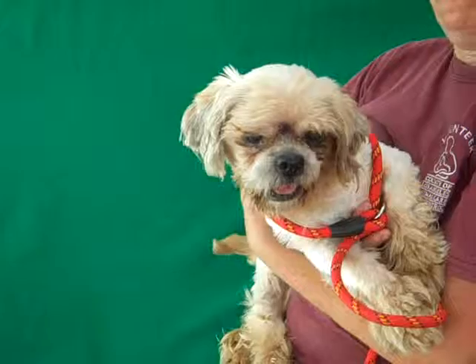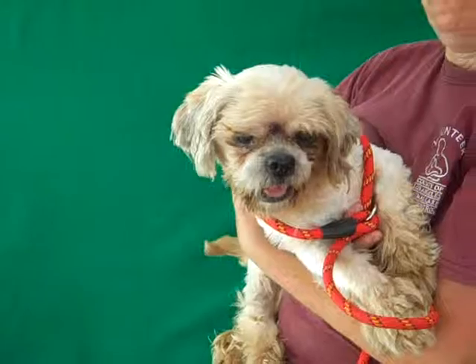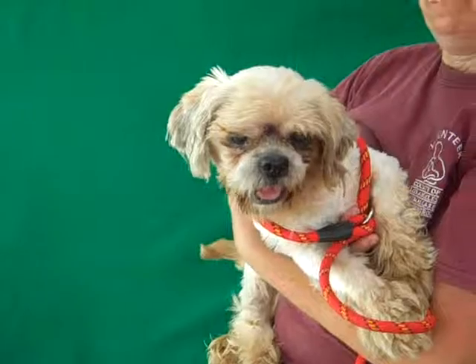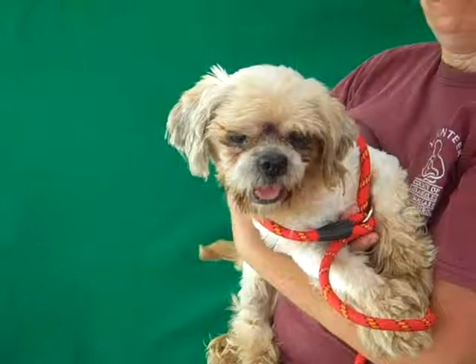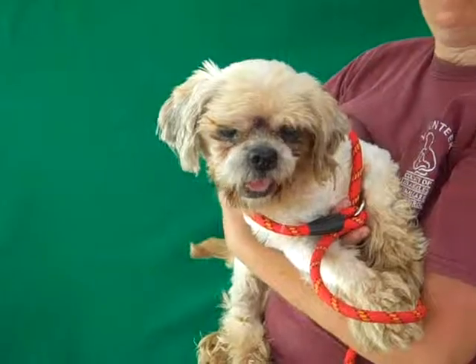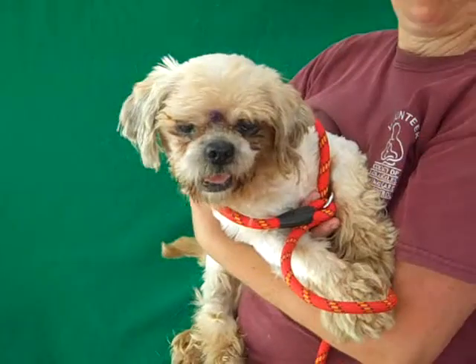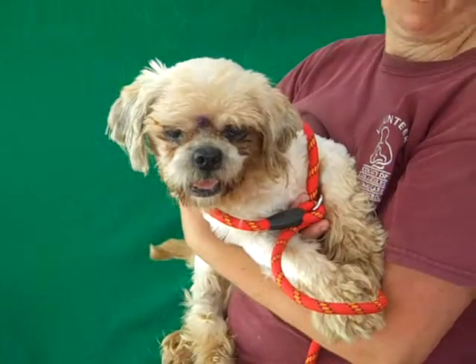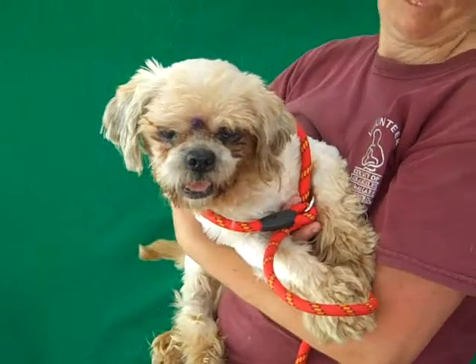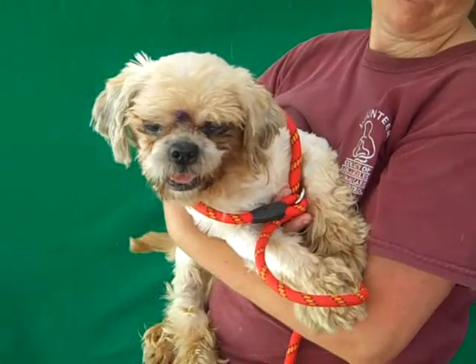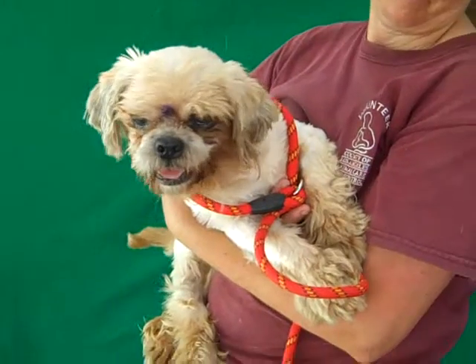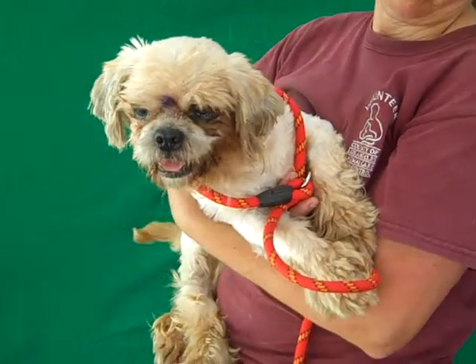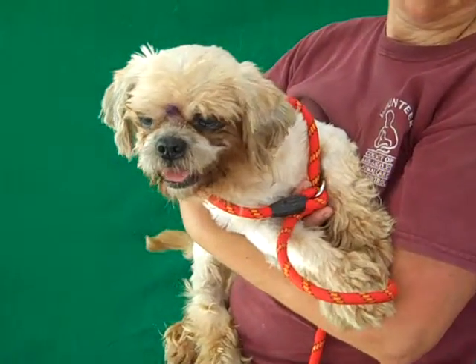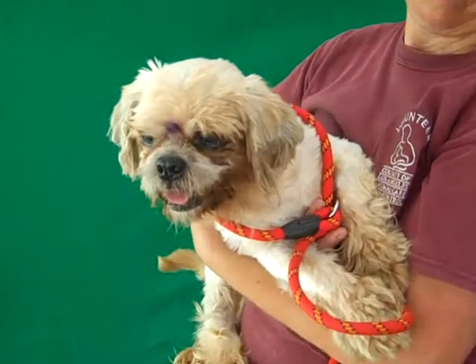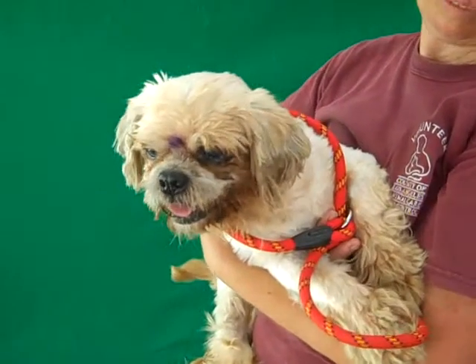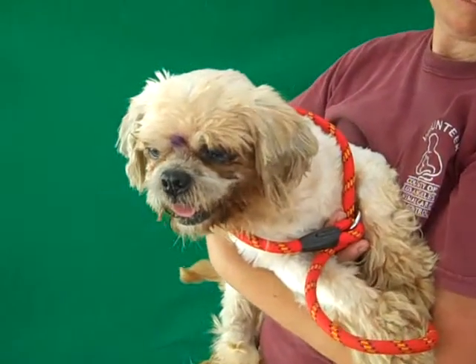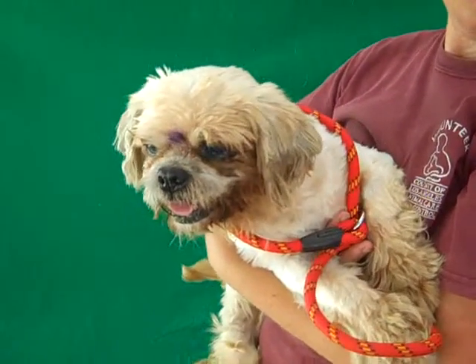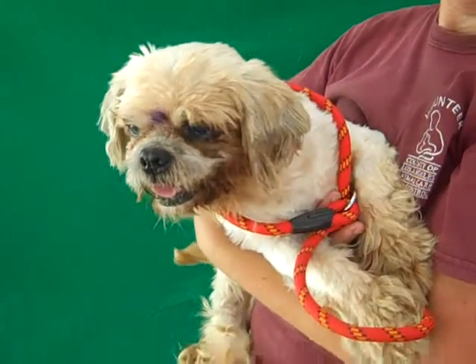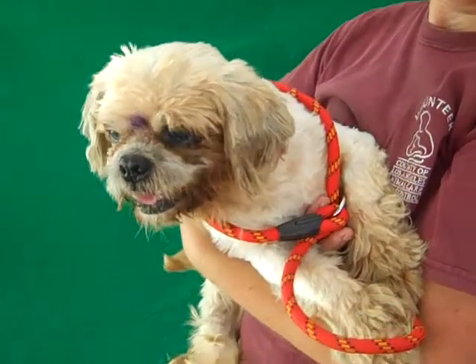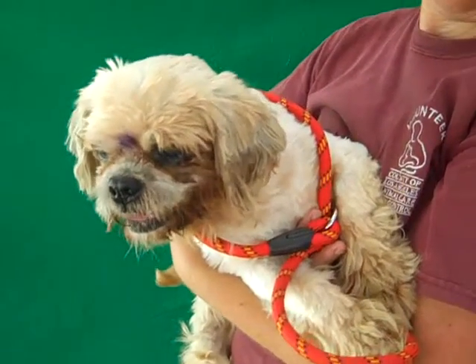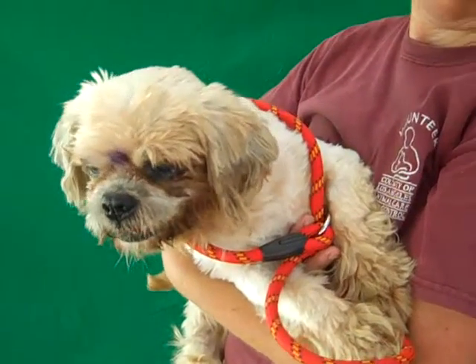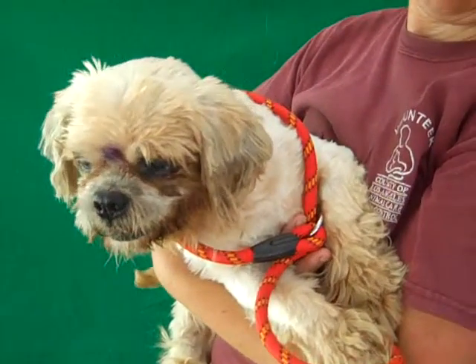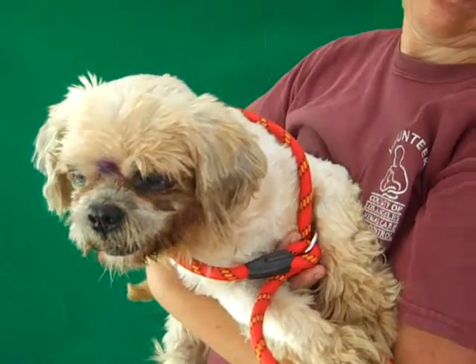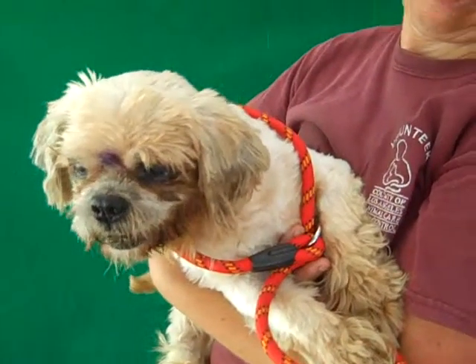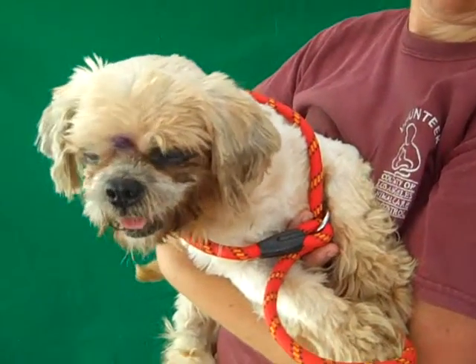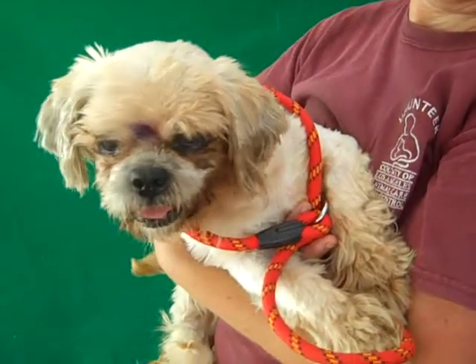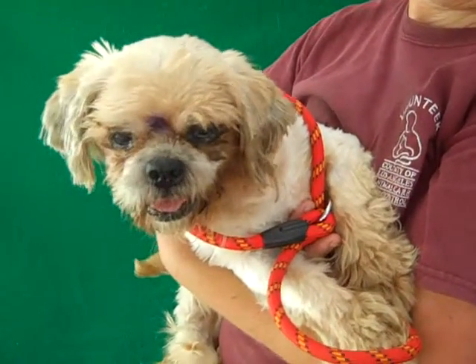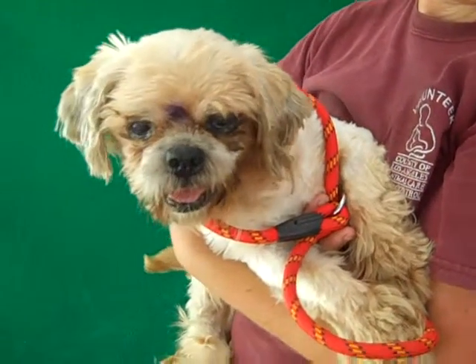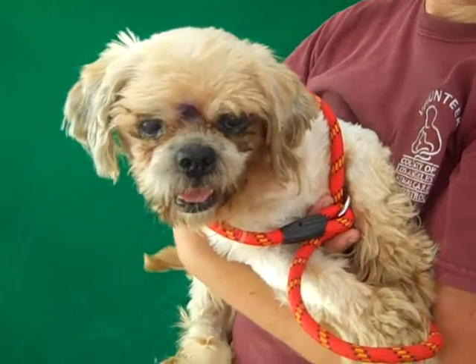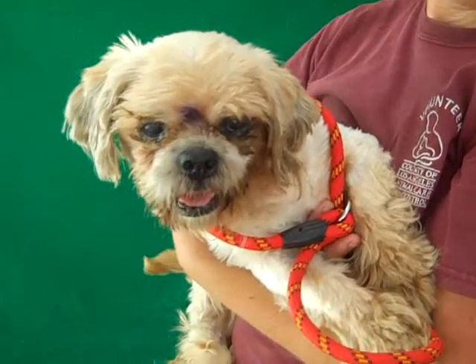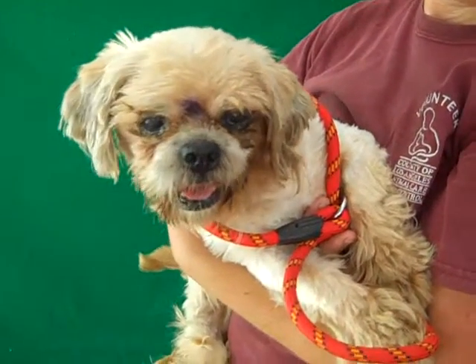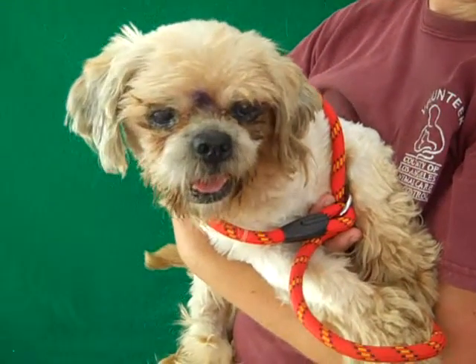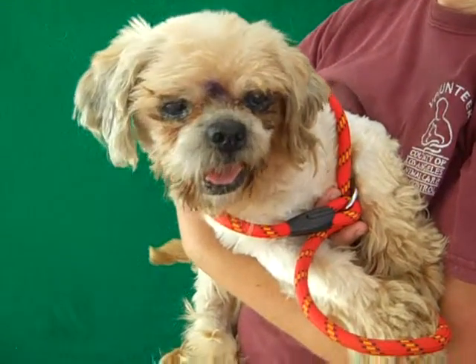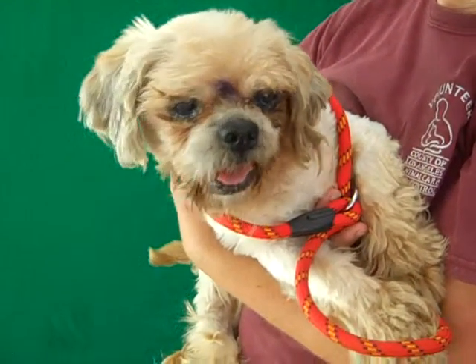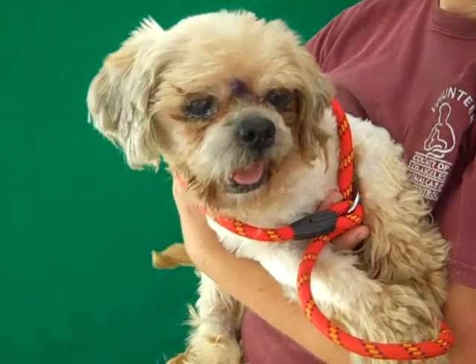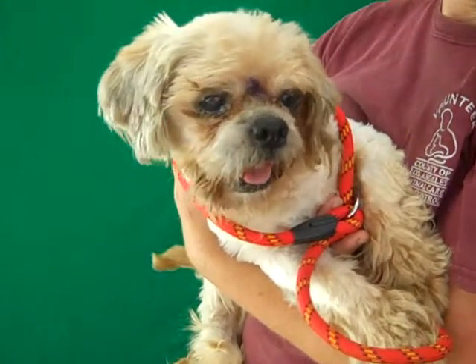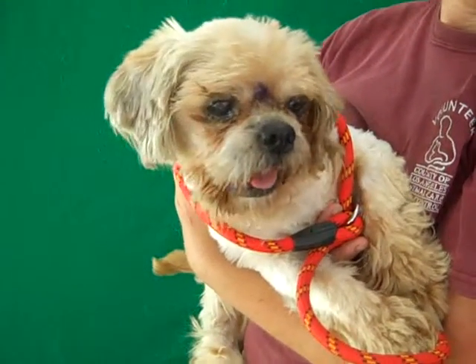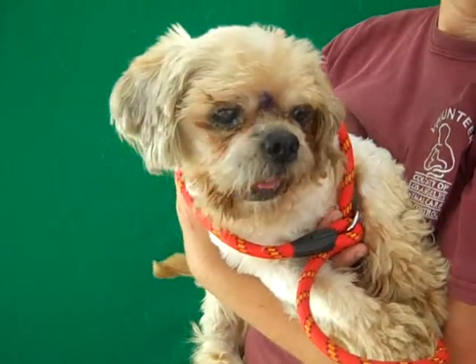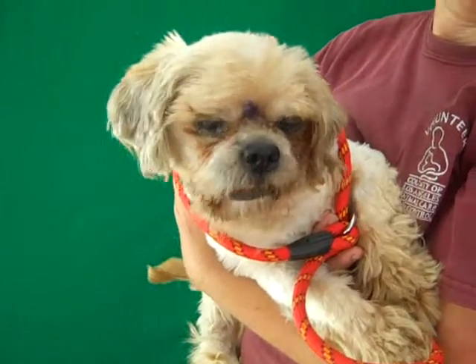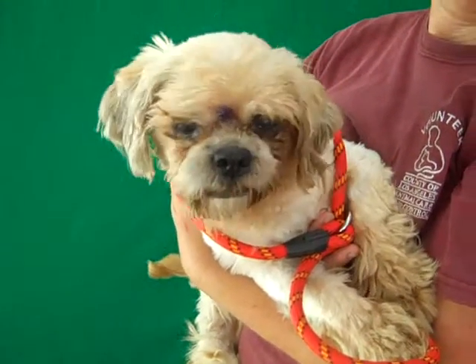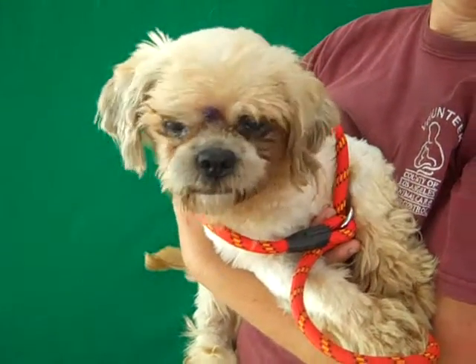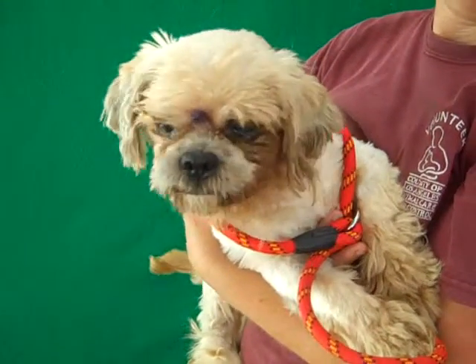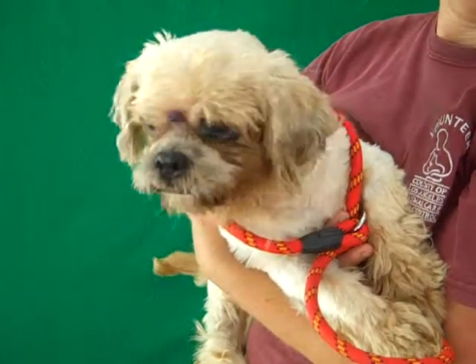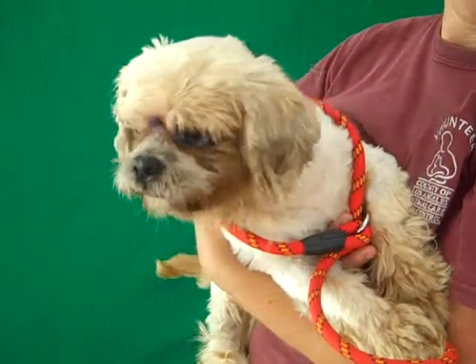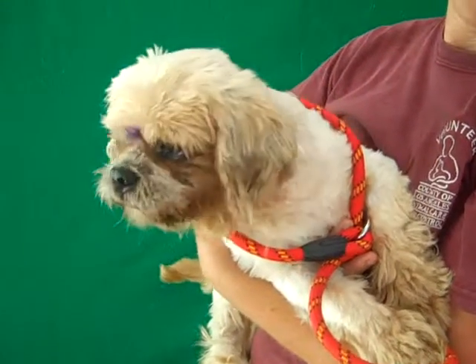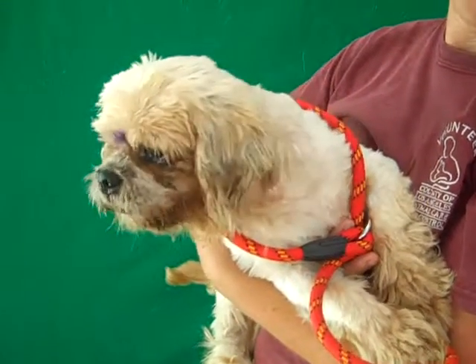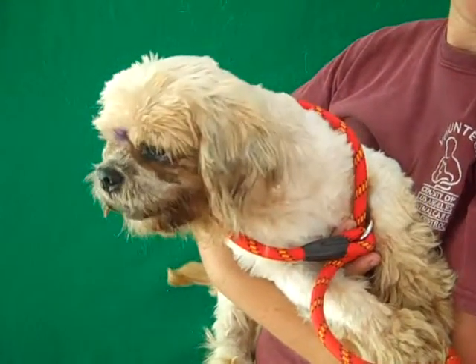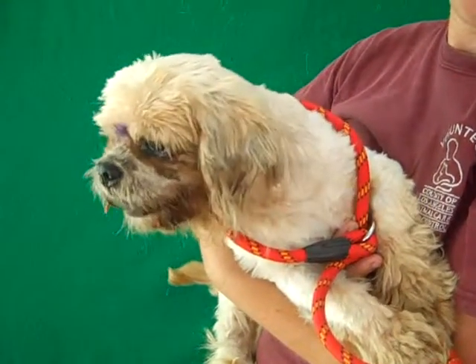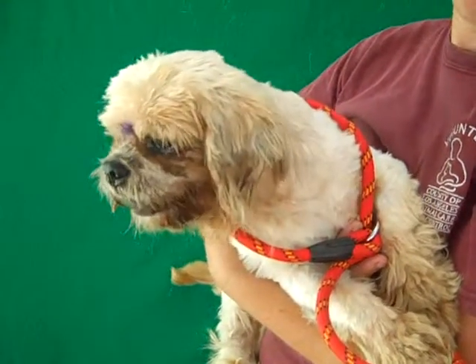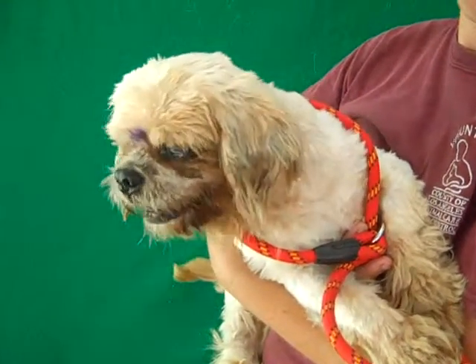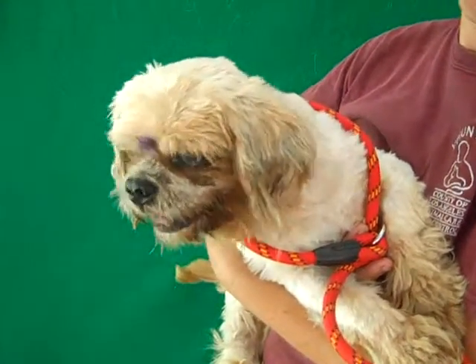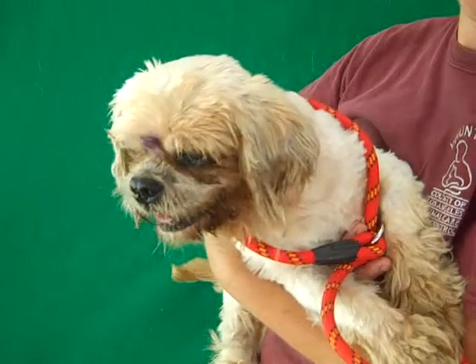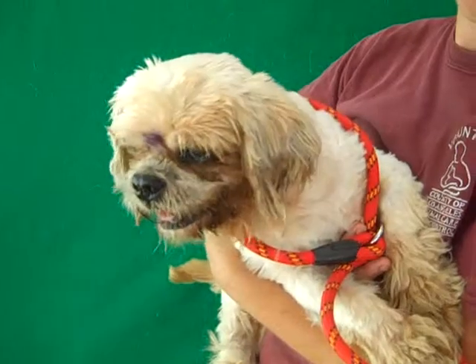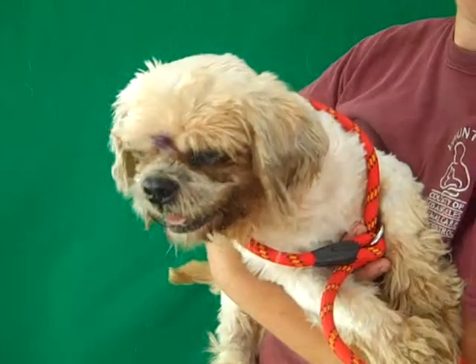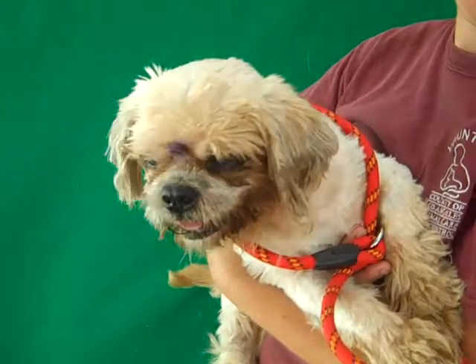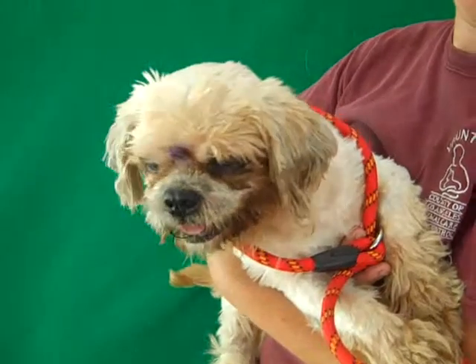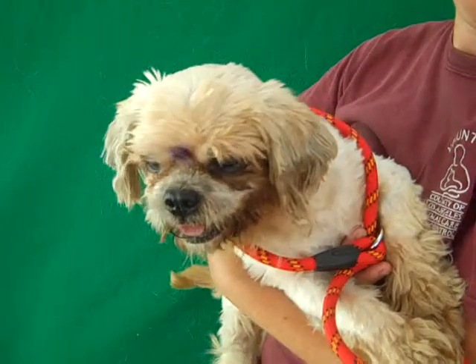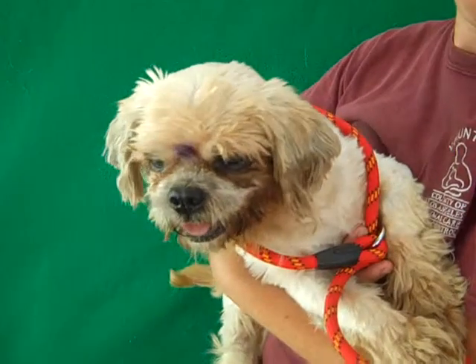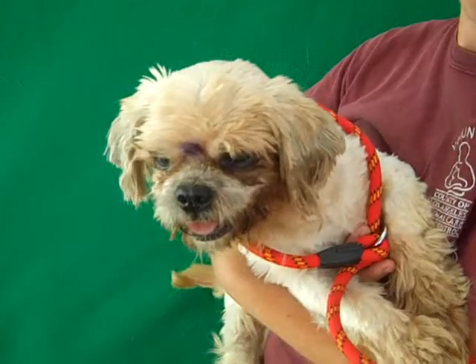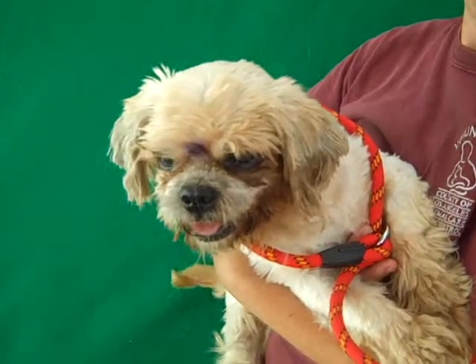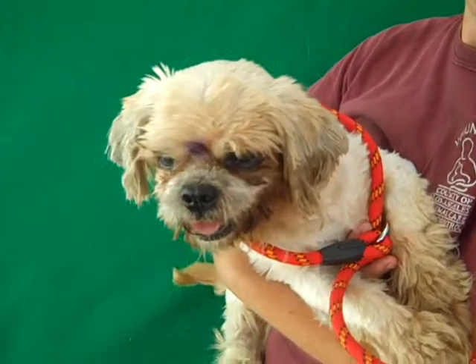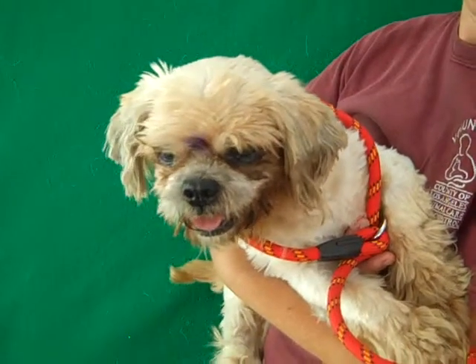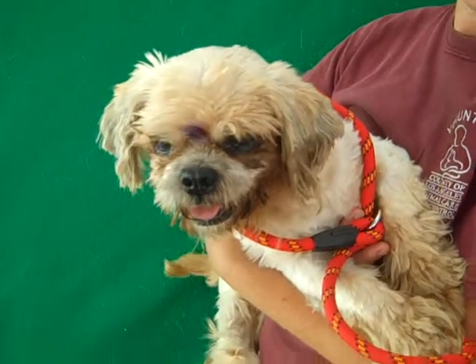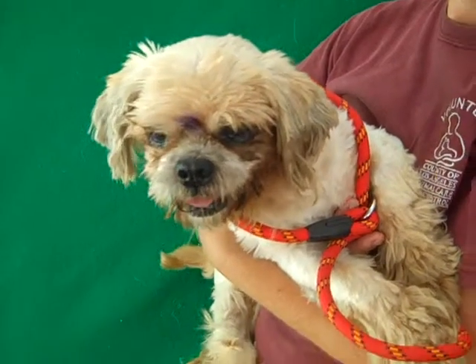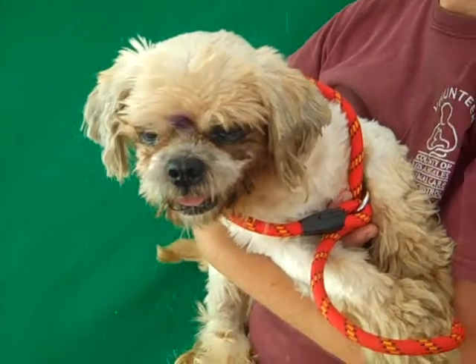This is Oxy, and Oxy's ID number at the Bolton Park shelter is A4096784.